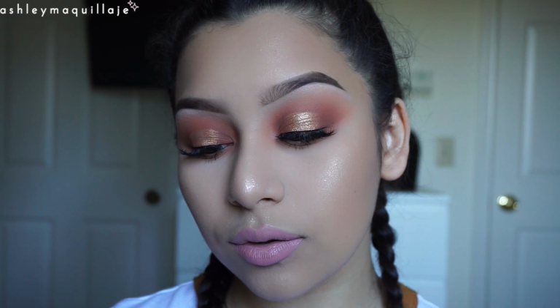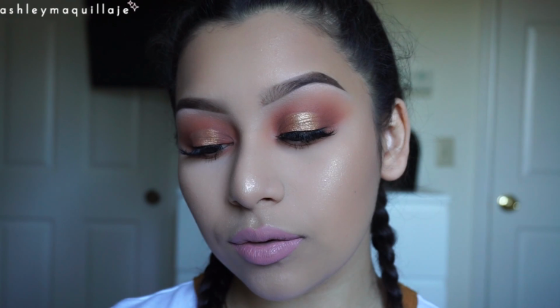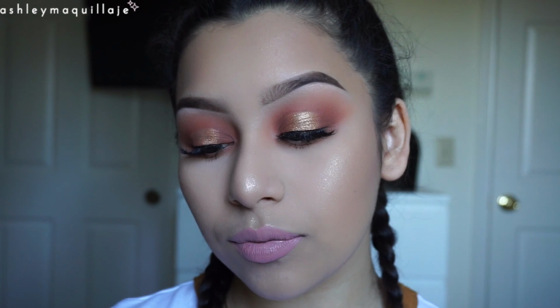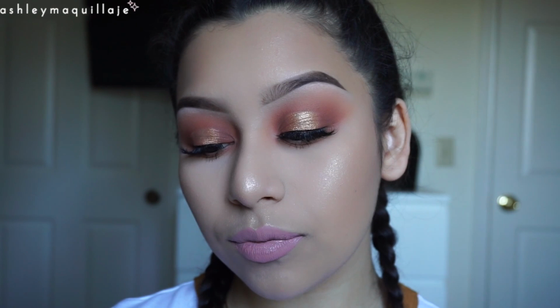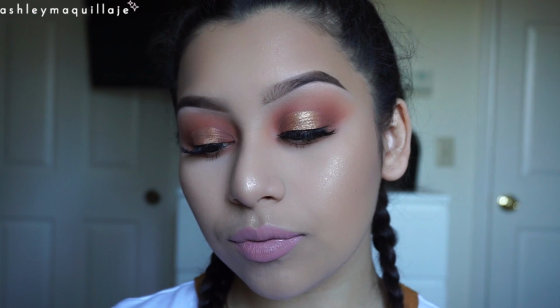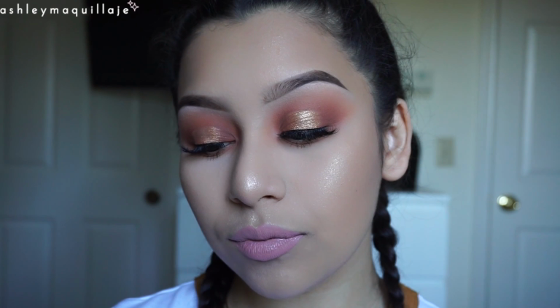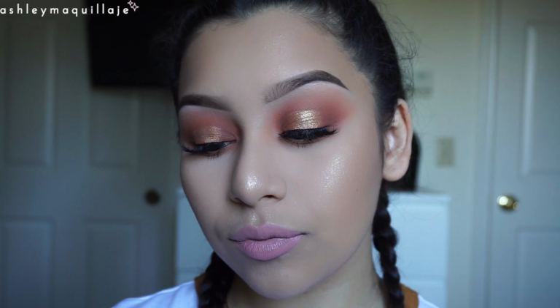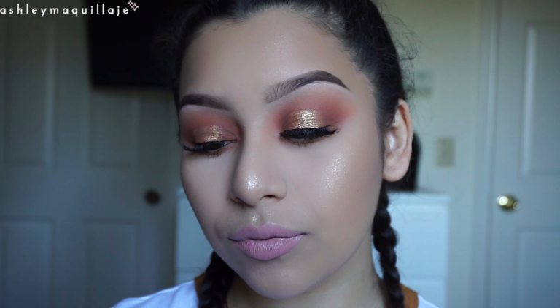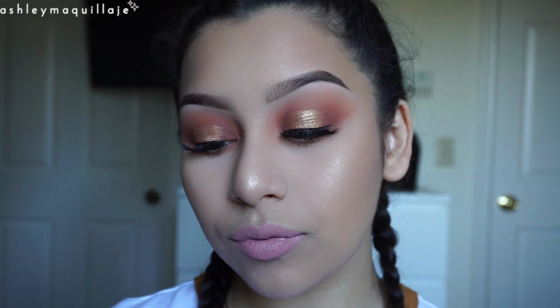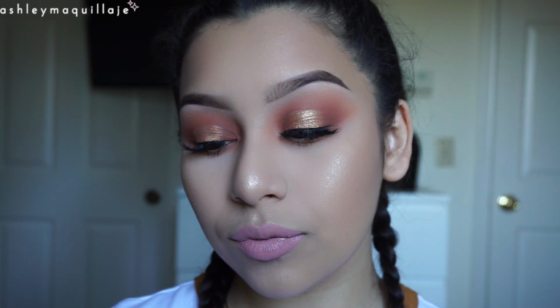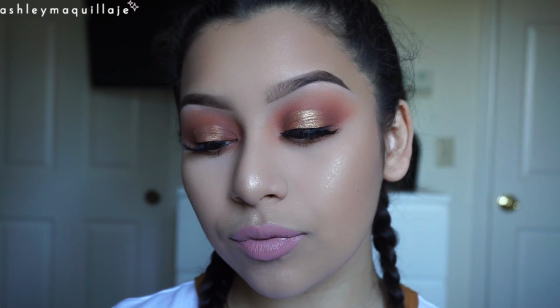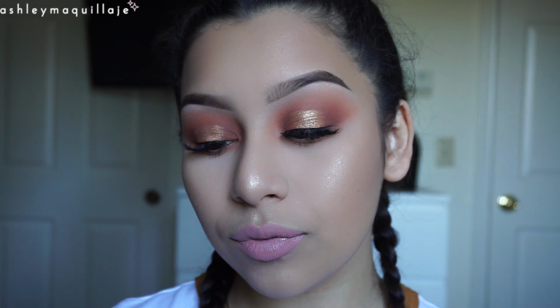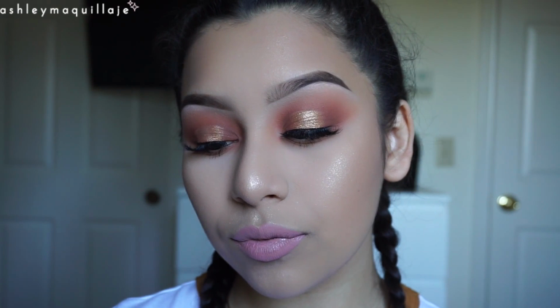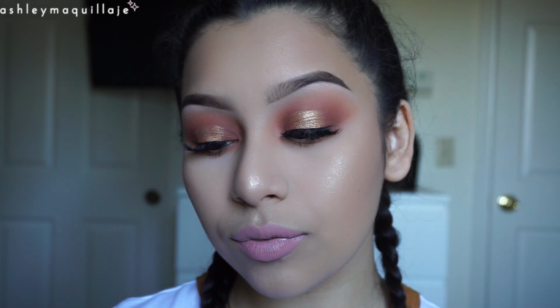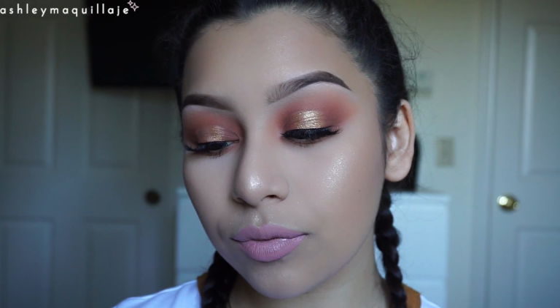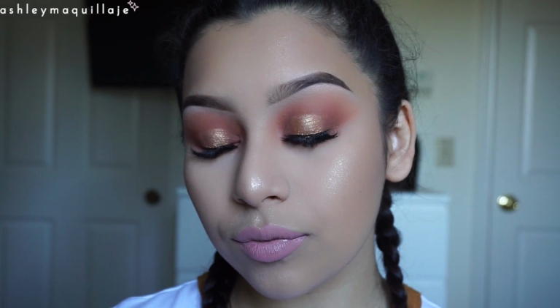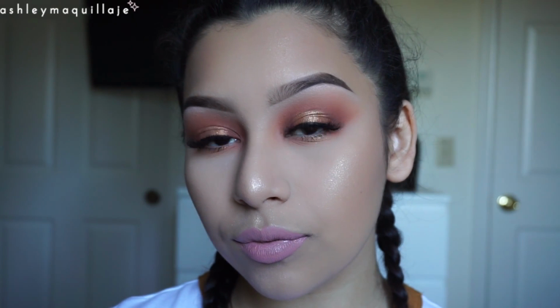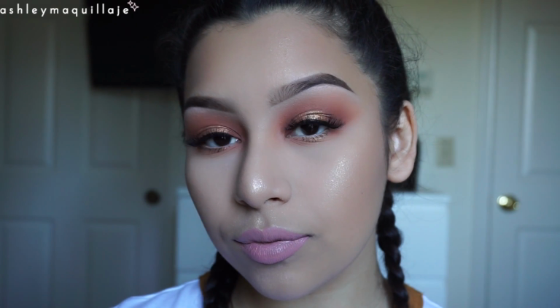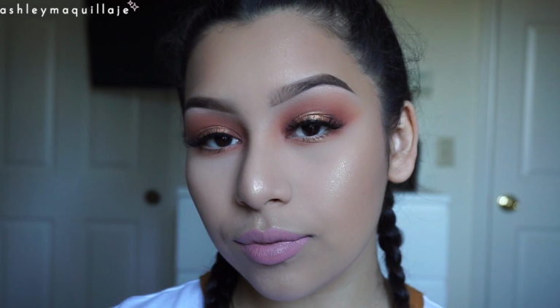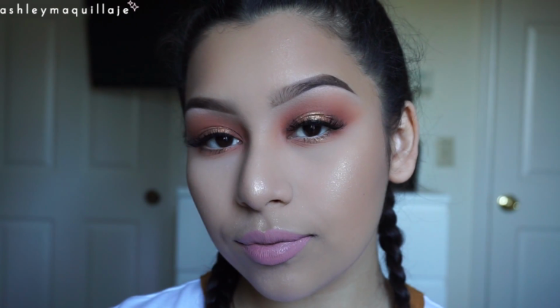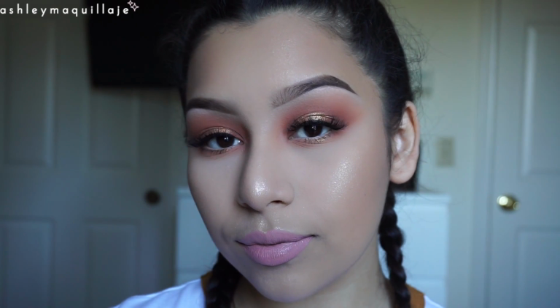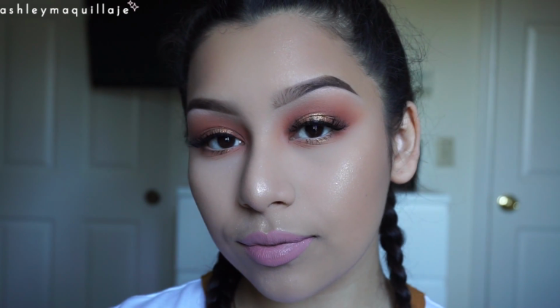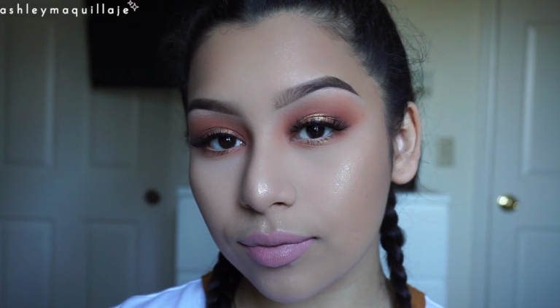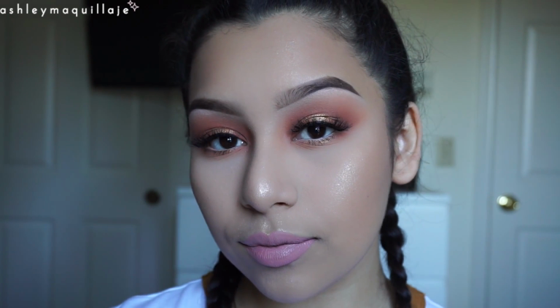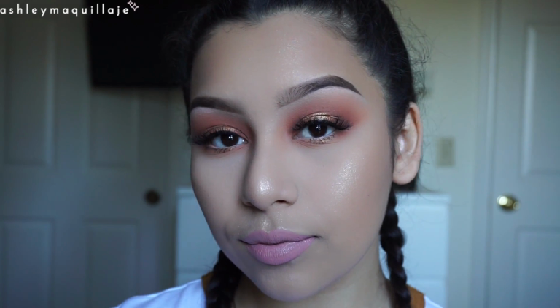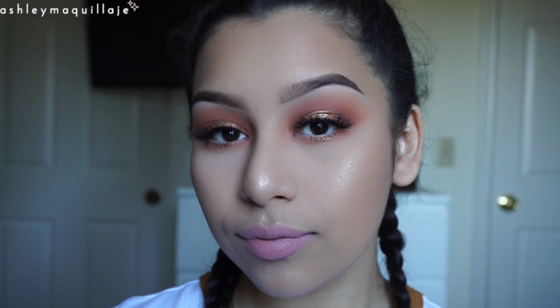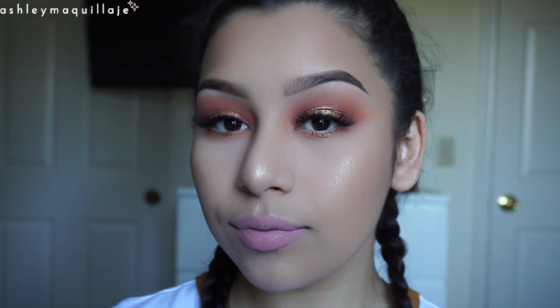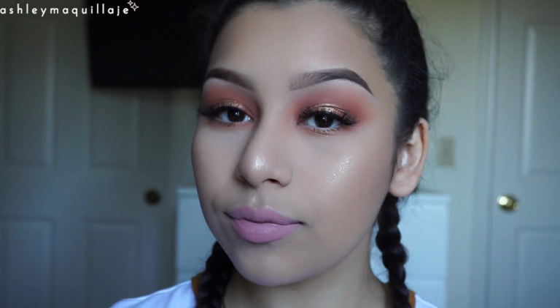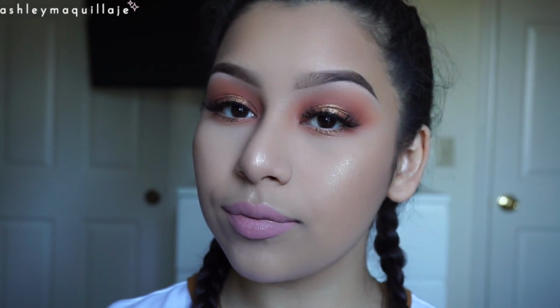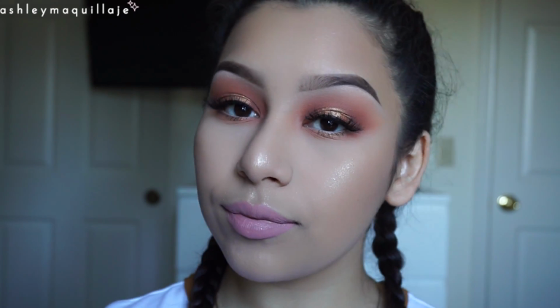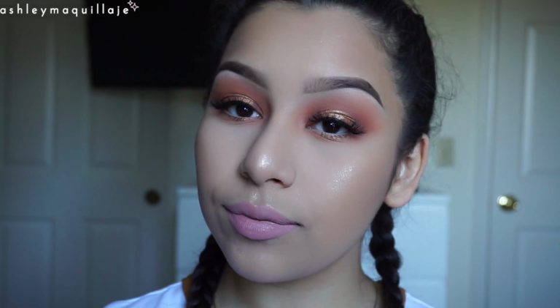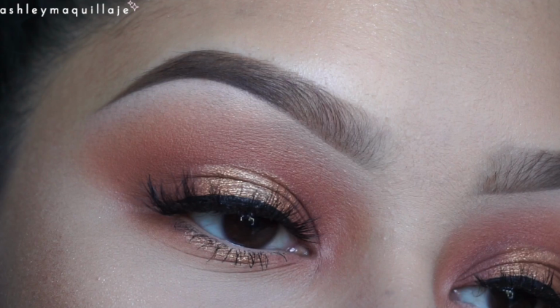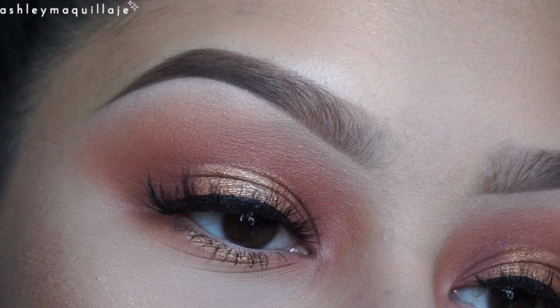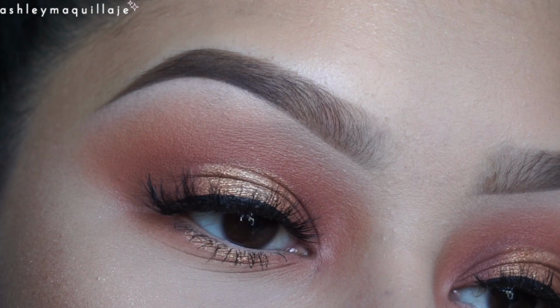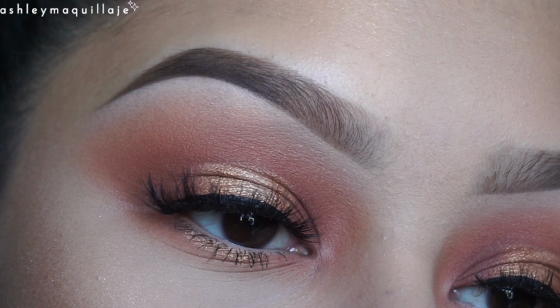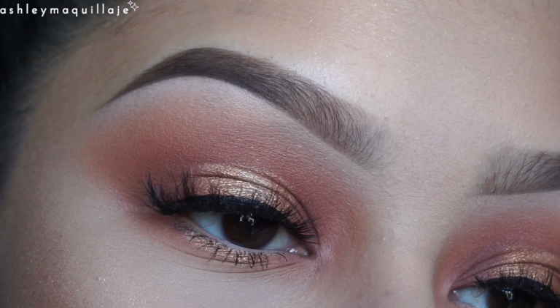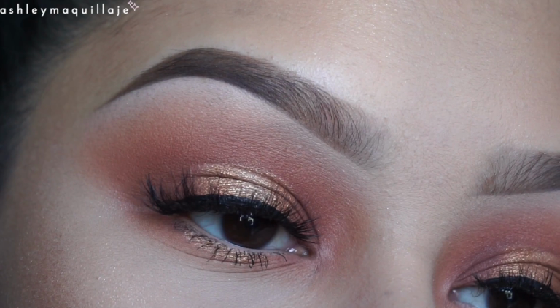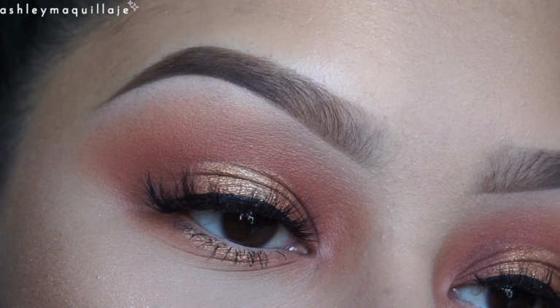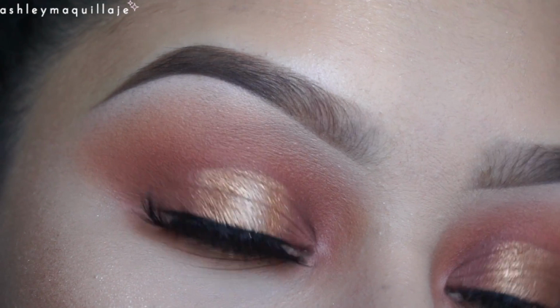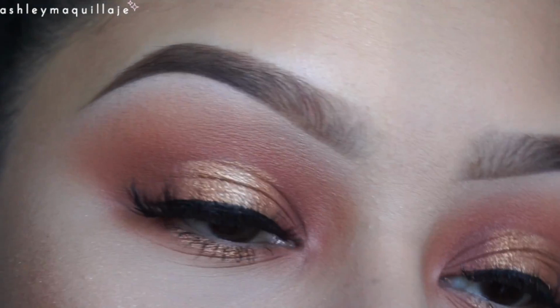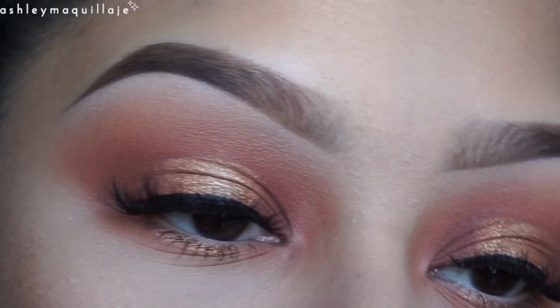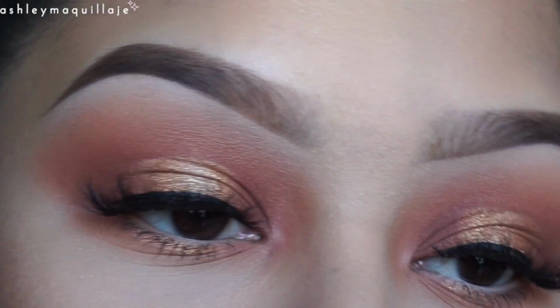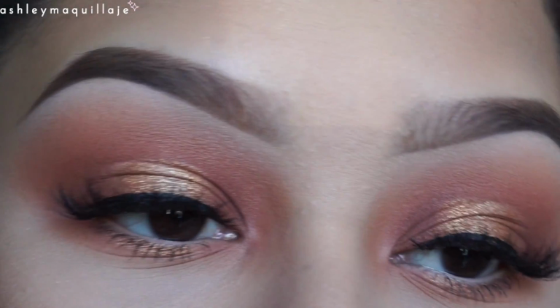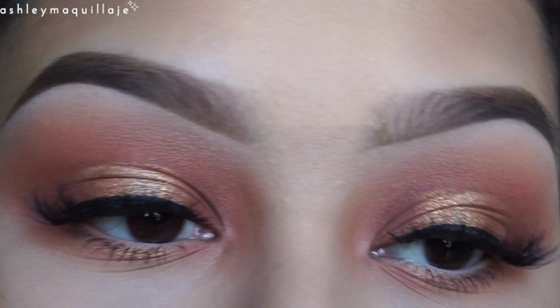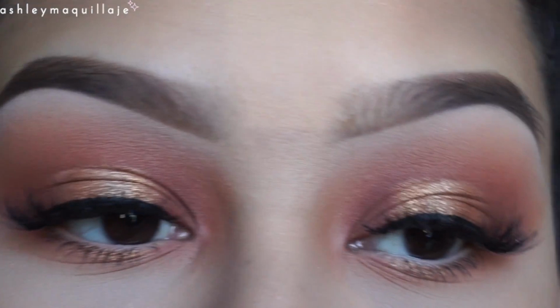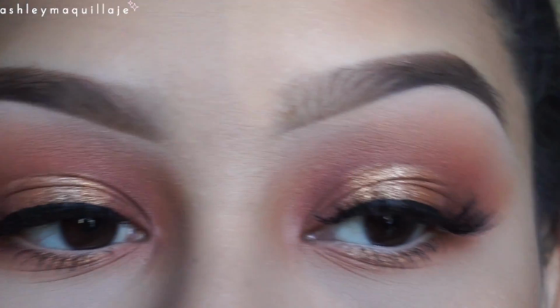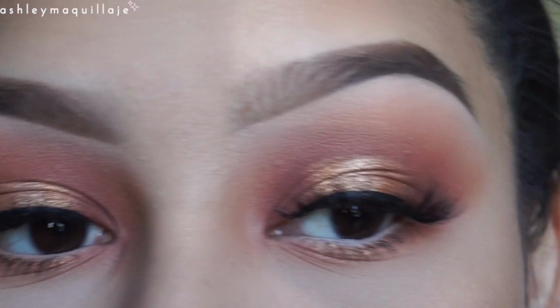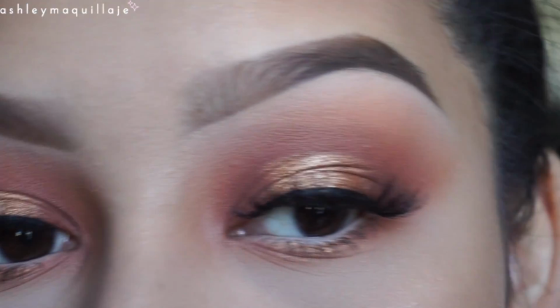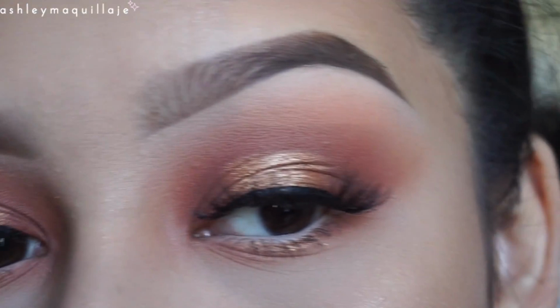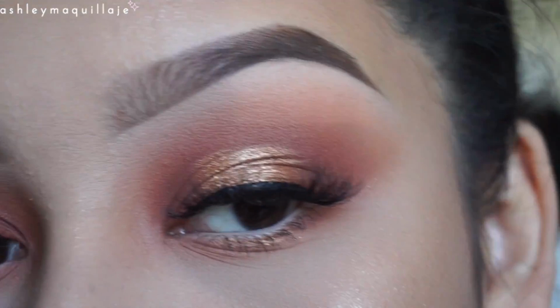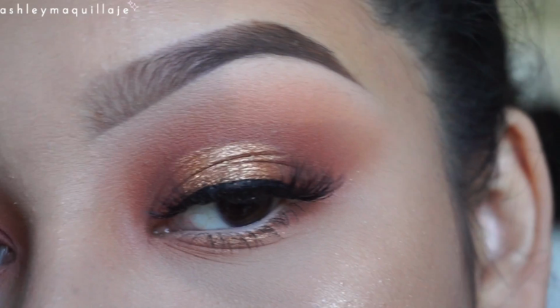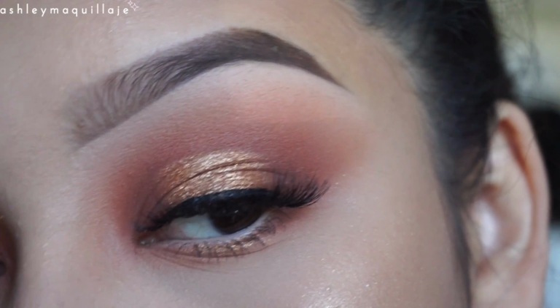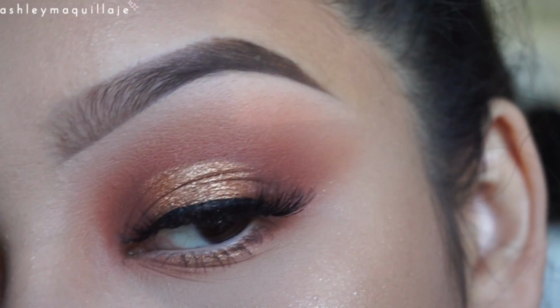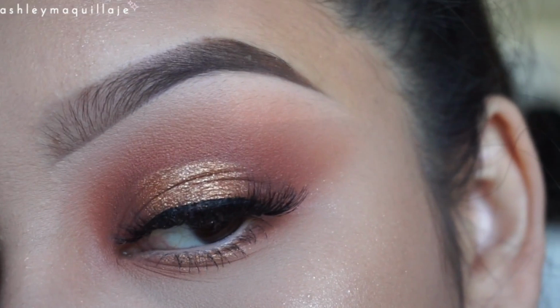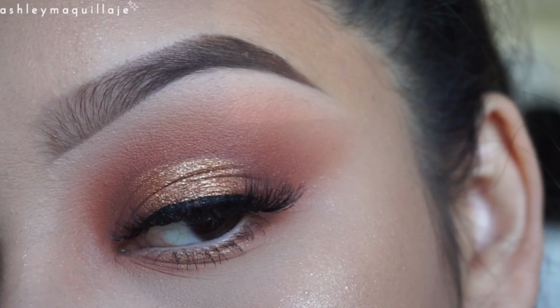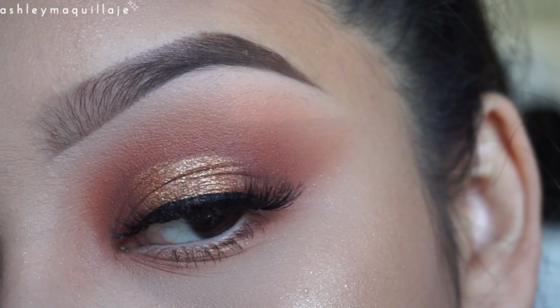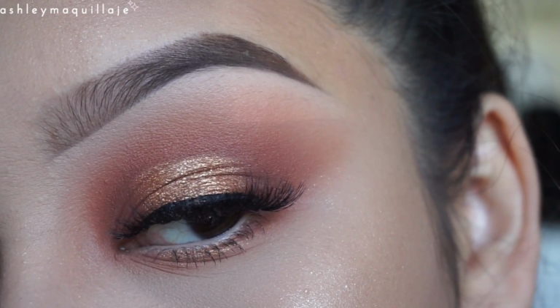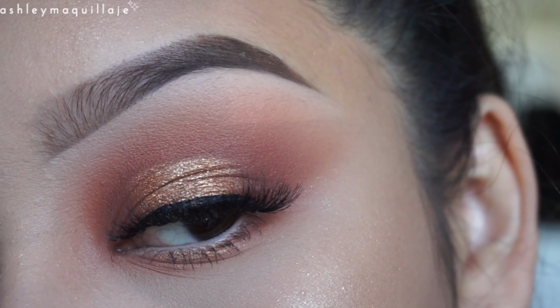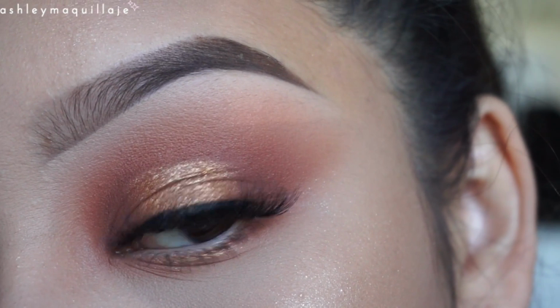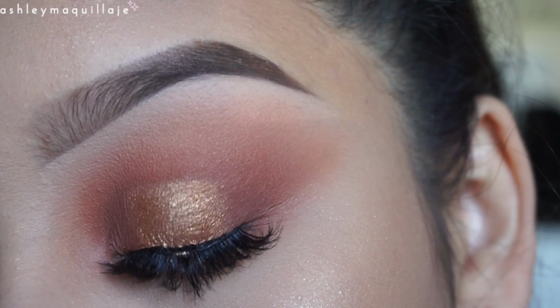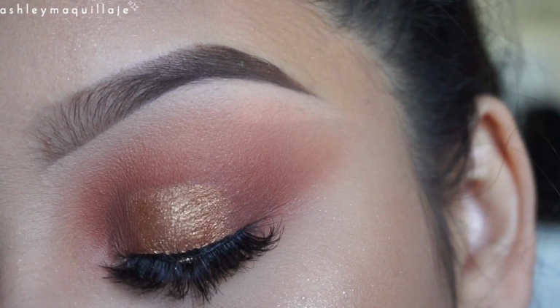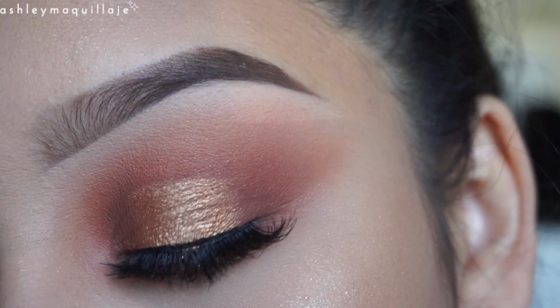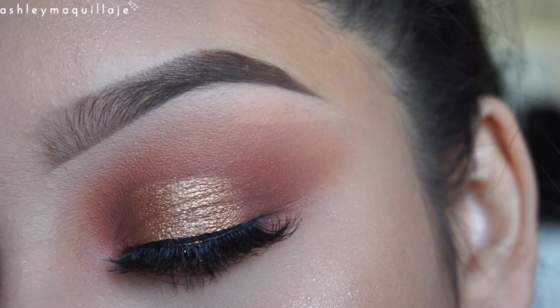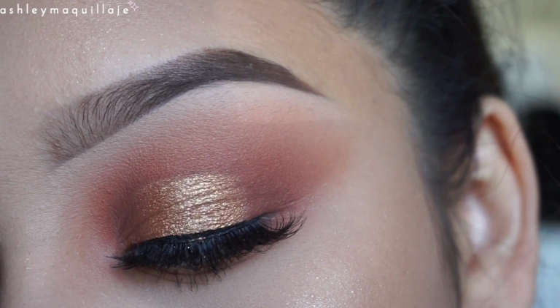Hi guys! So today I'm going to be showing you how I accomplished this gold halo eye. Let's just get on with the tutorial!